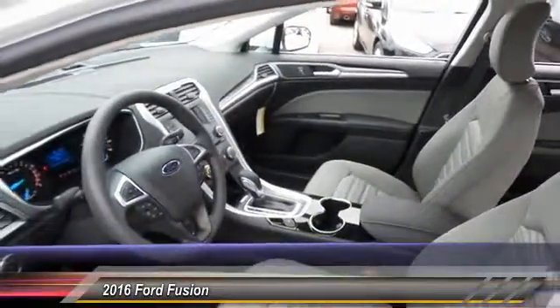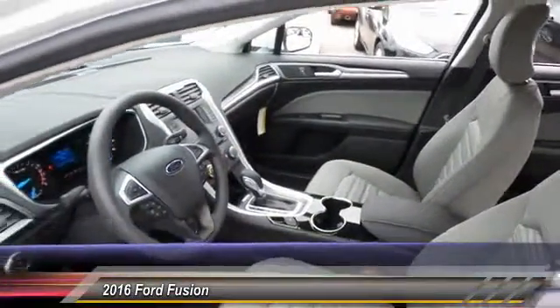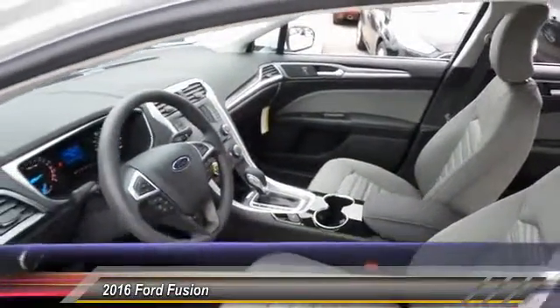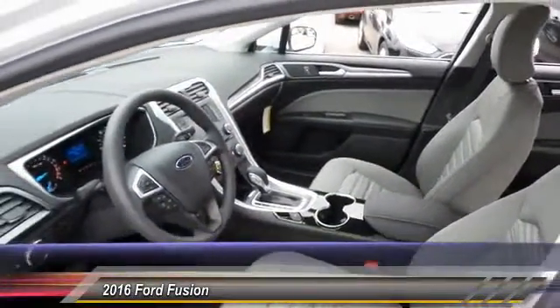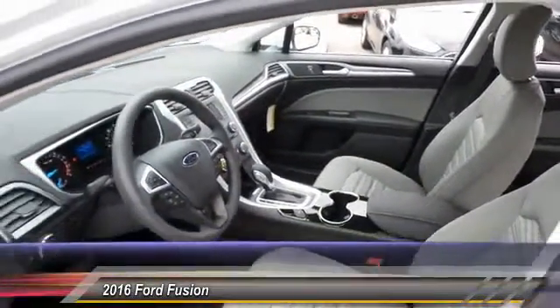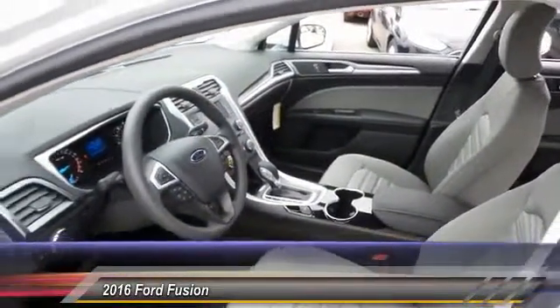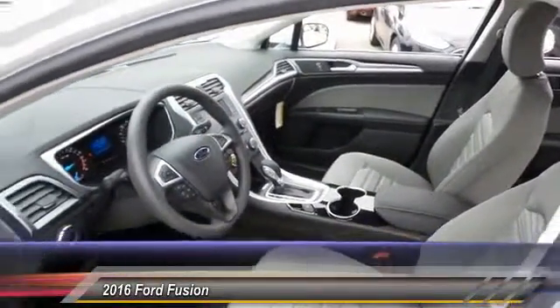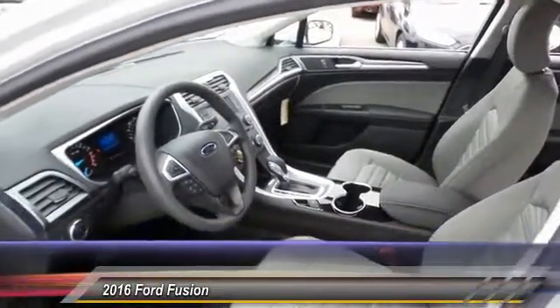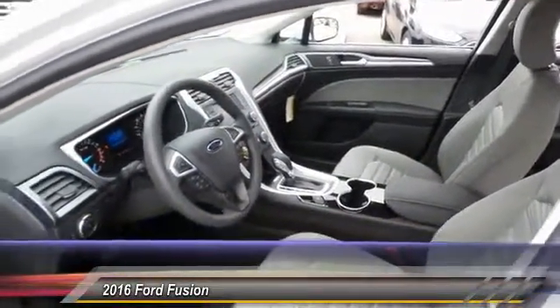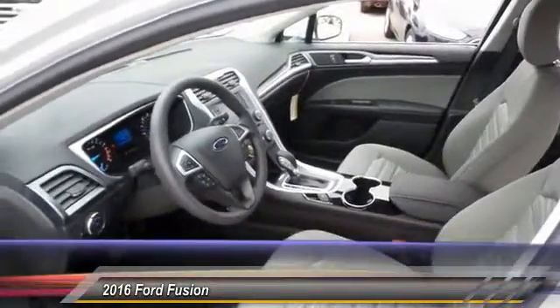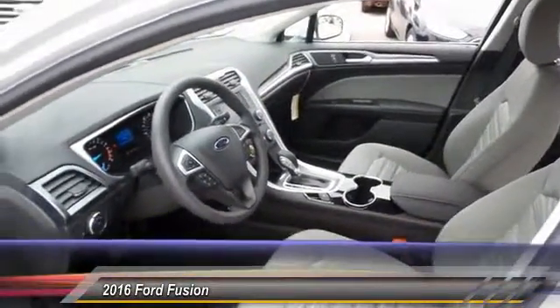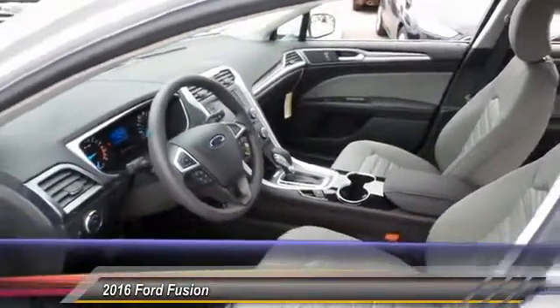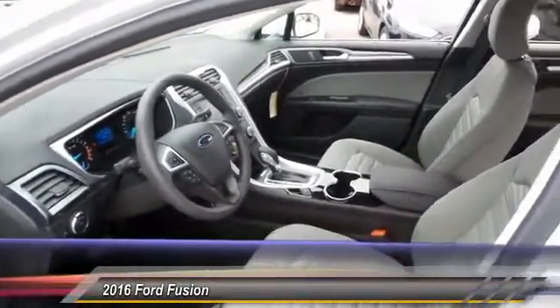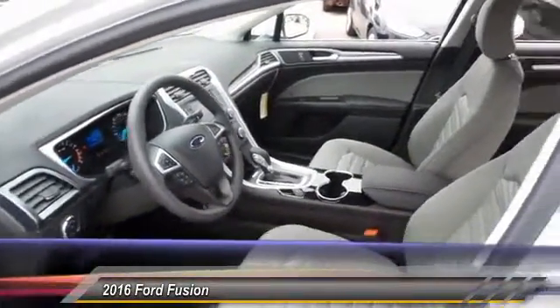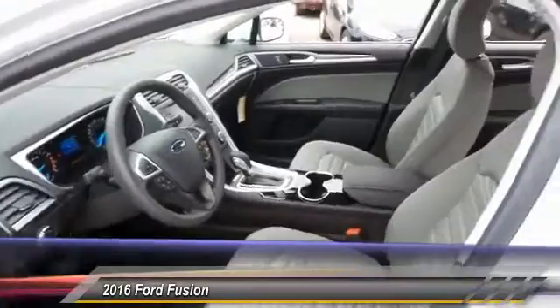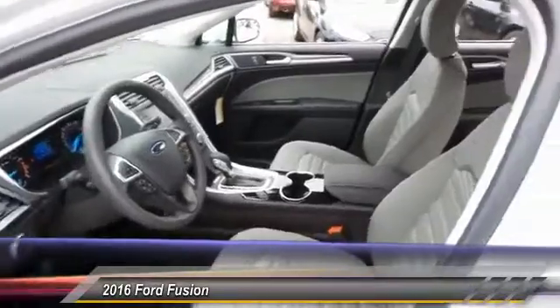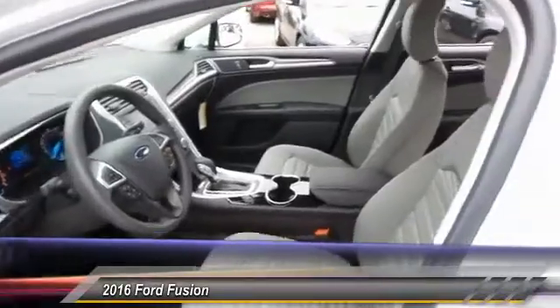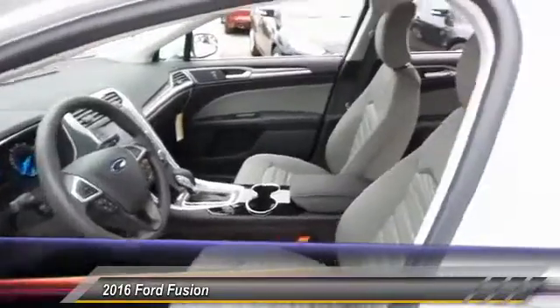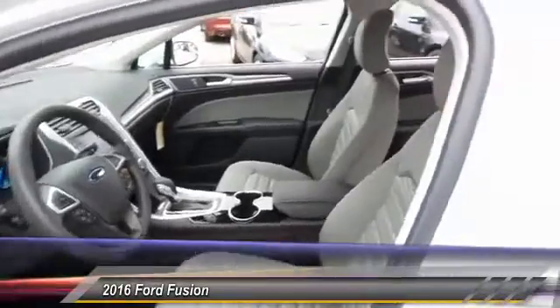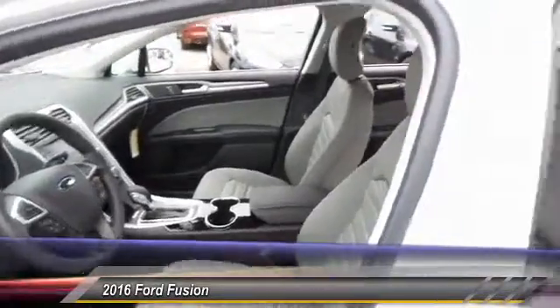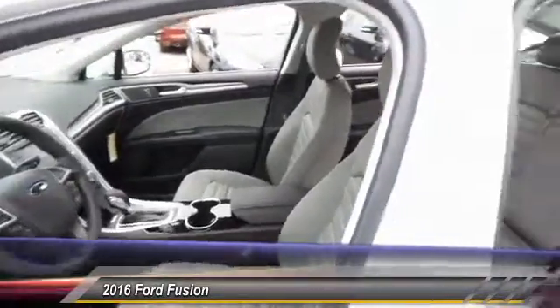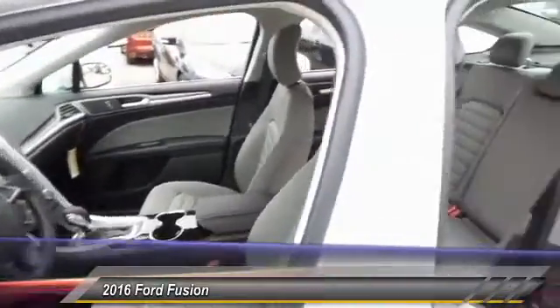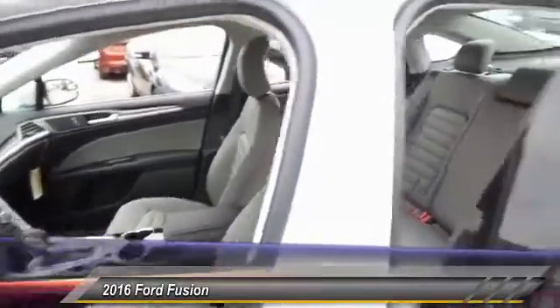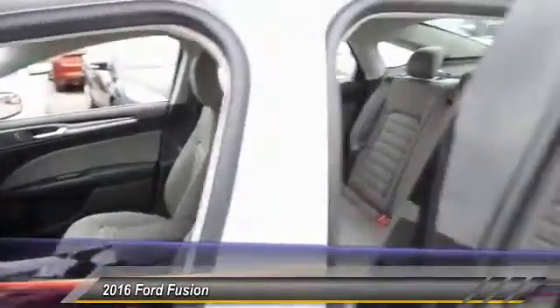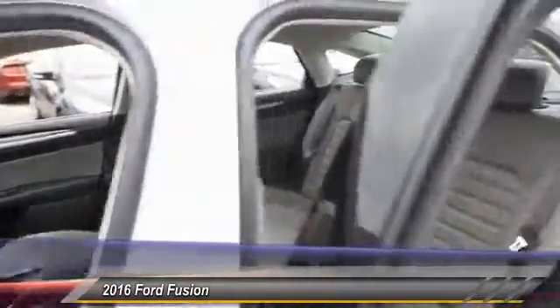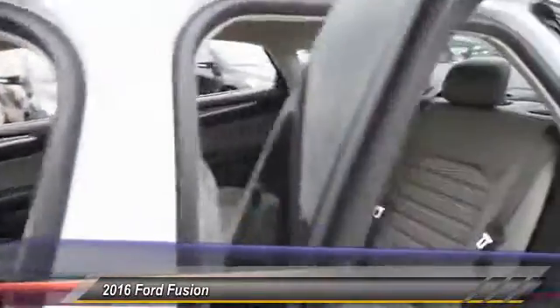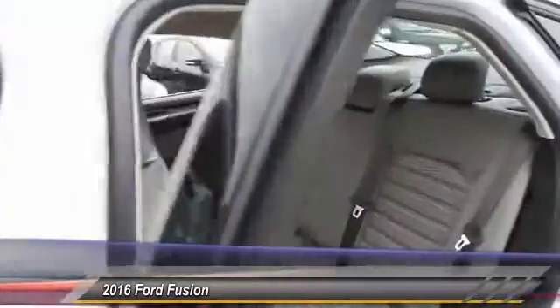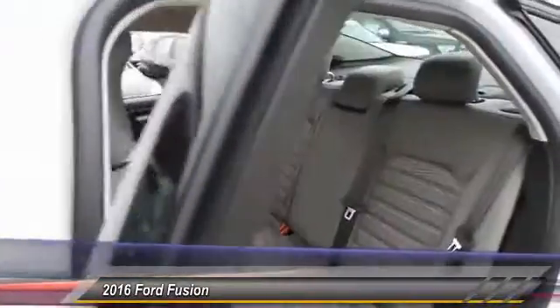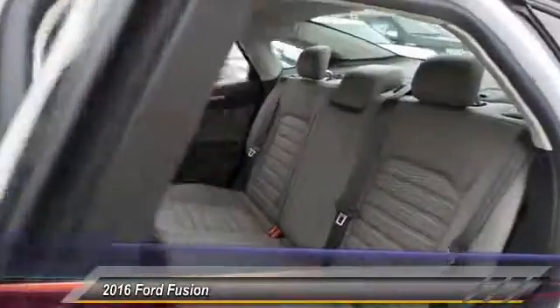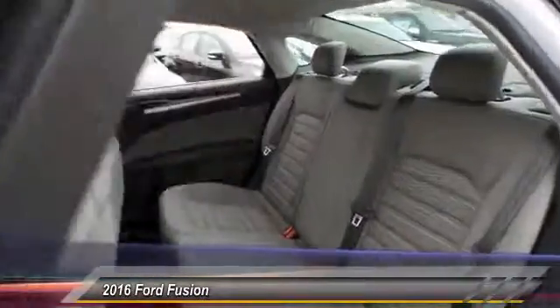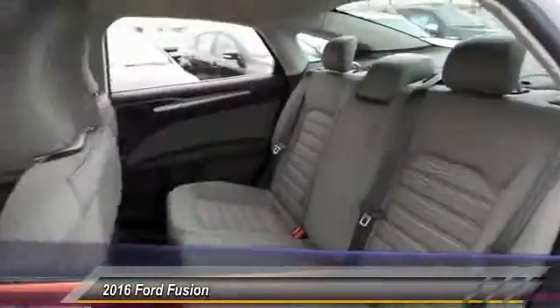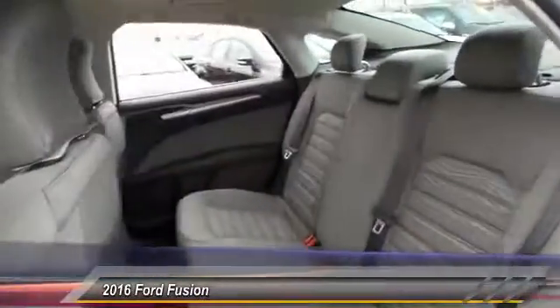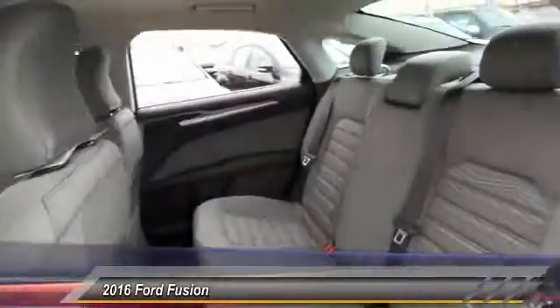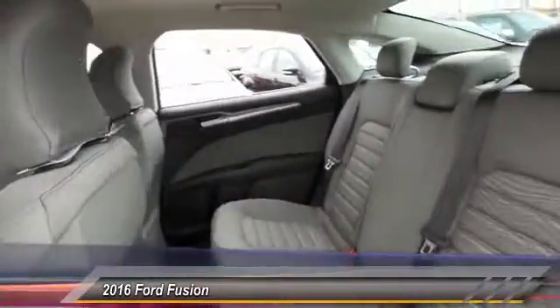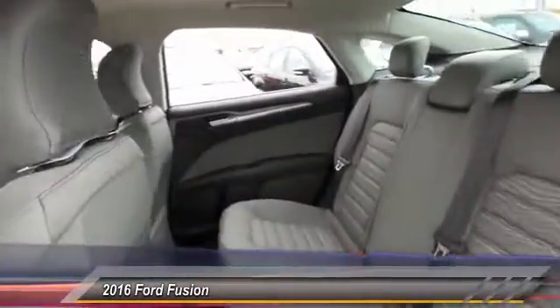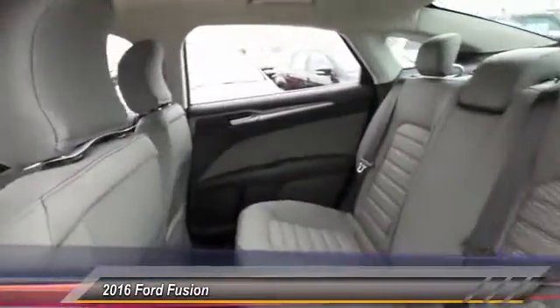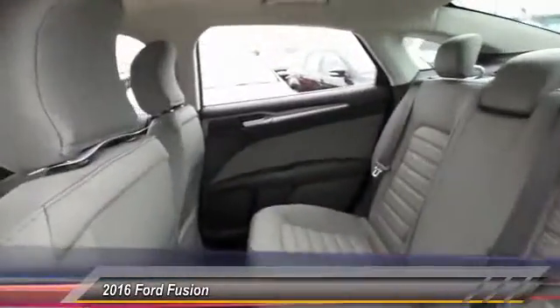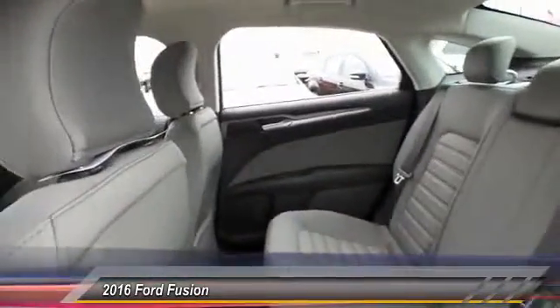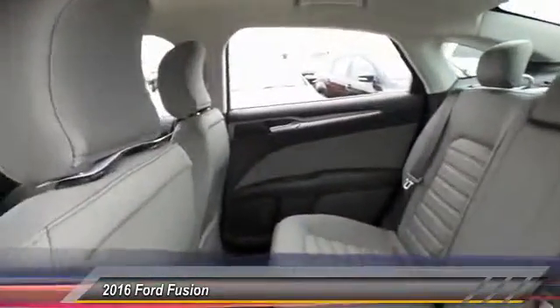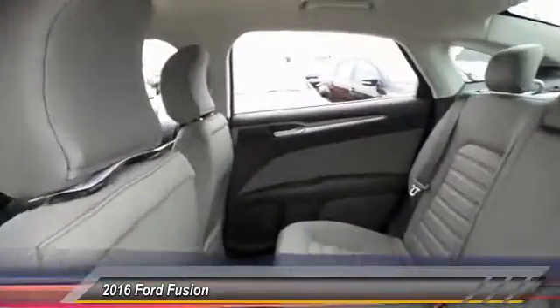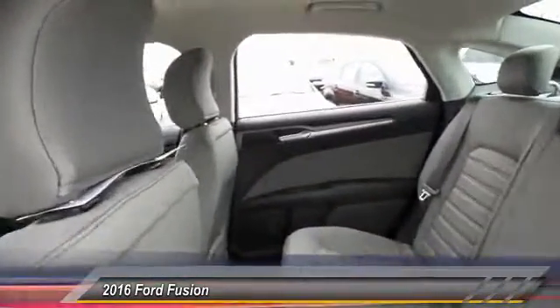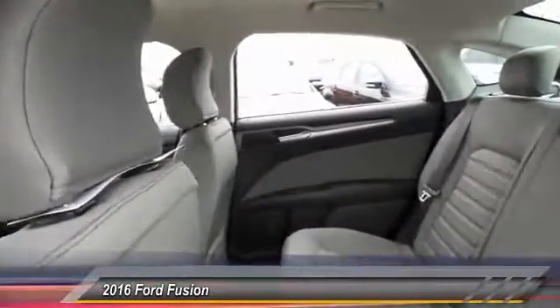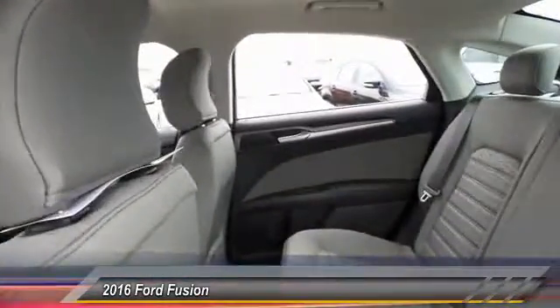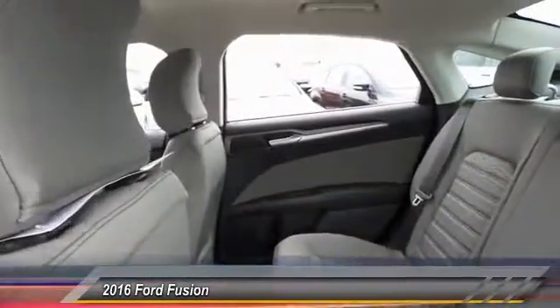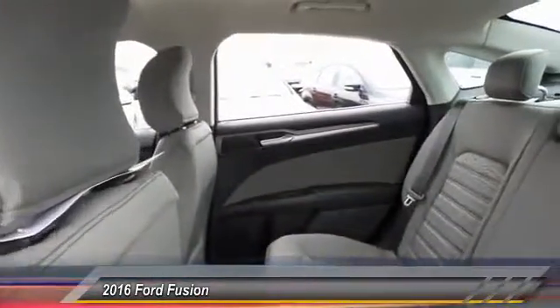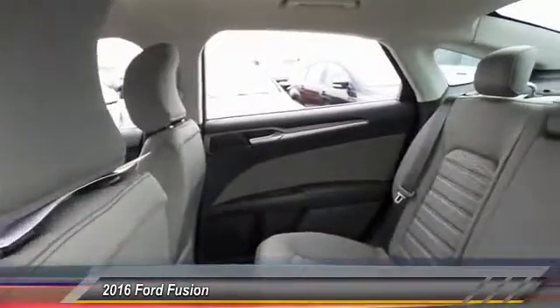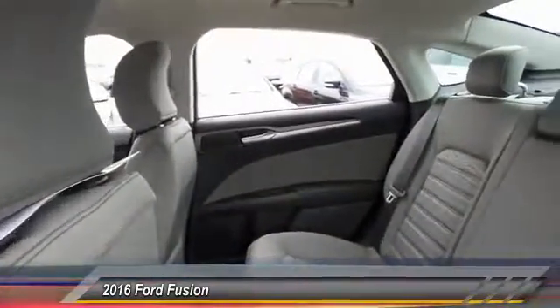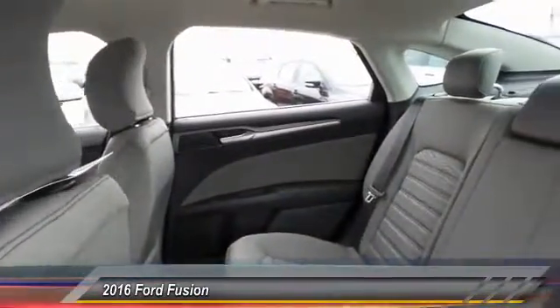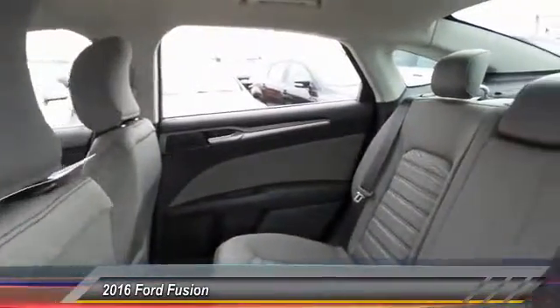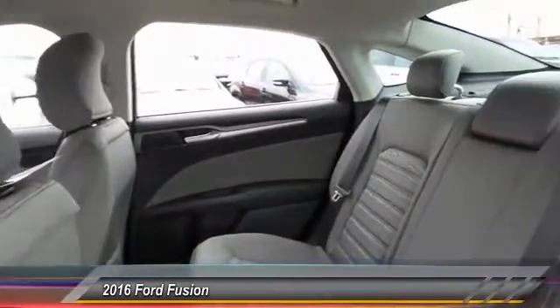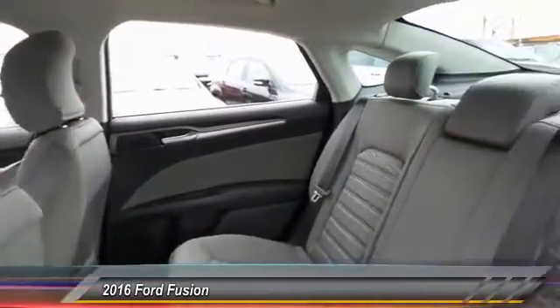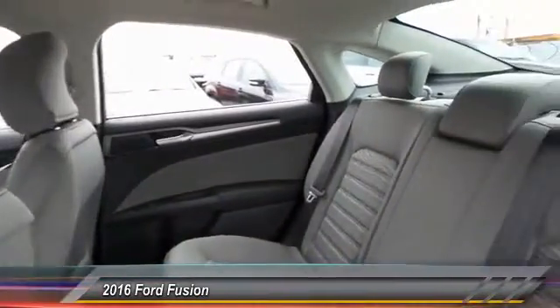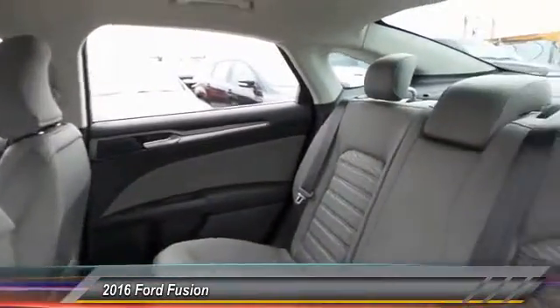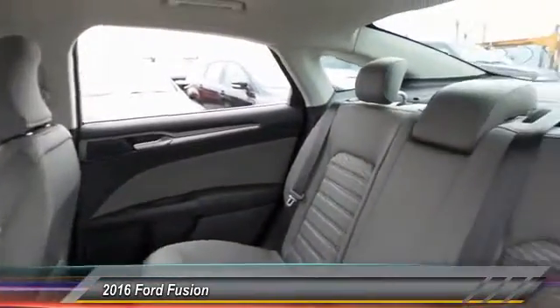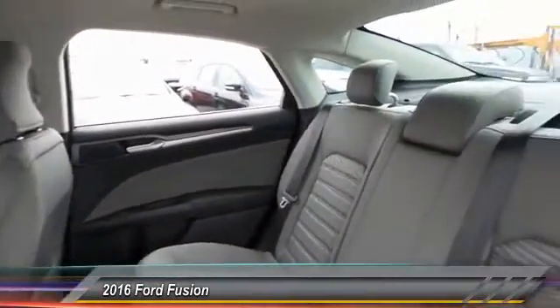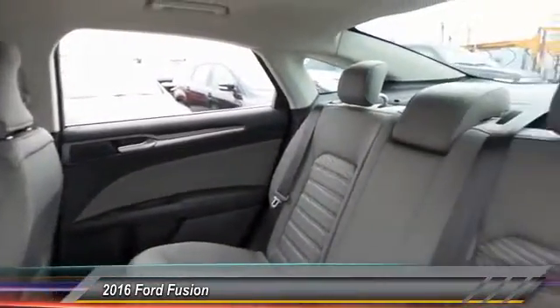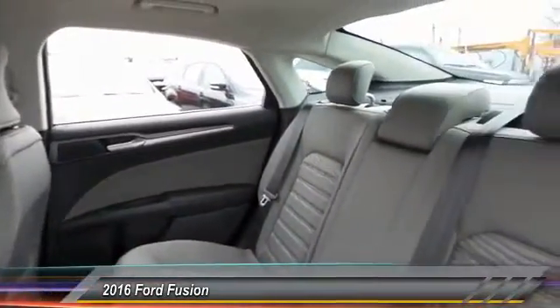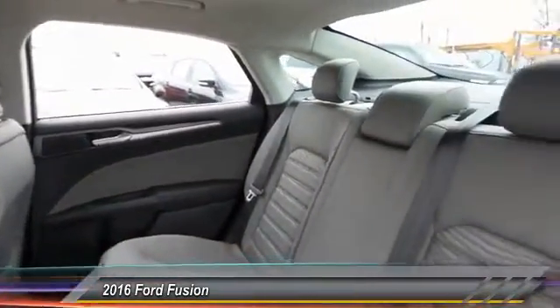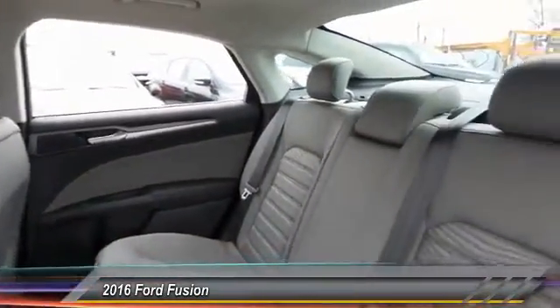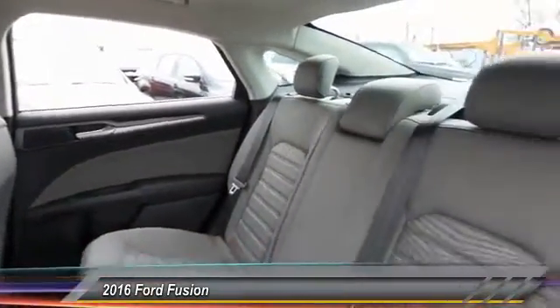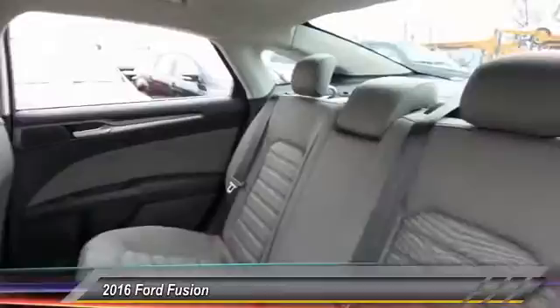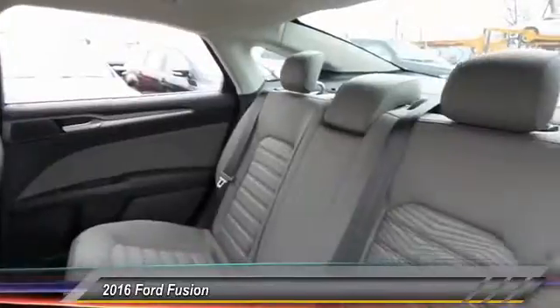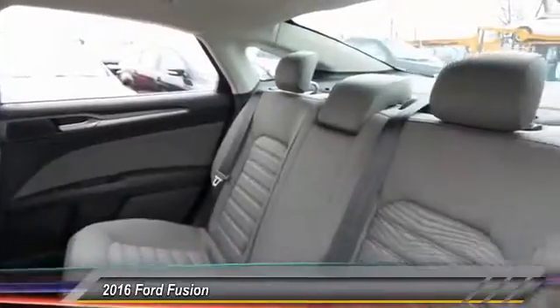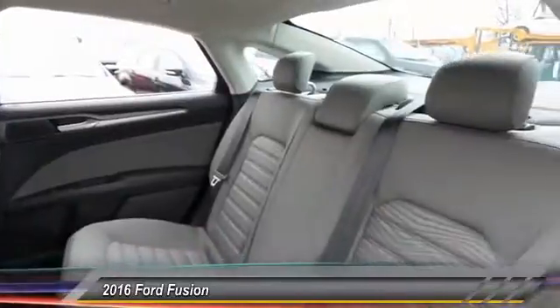Additional features include four-wheel disc brakes, electronic stability control, CD player, fog lamps, and a security system.